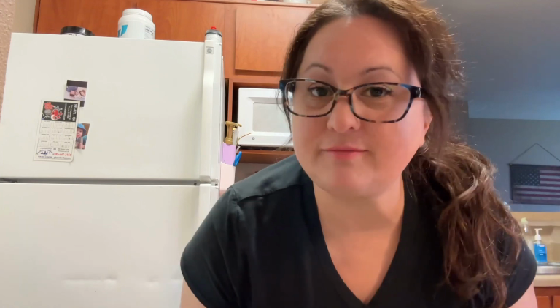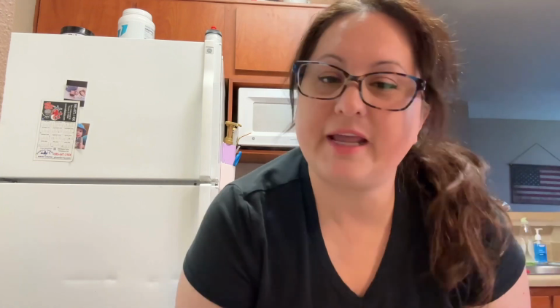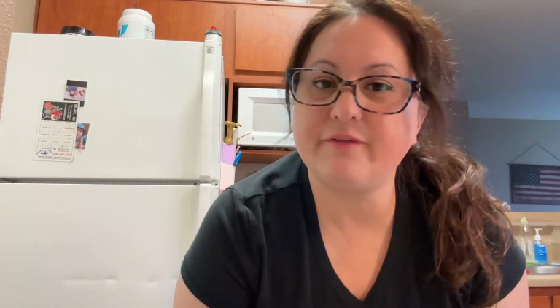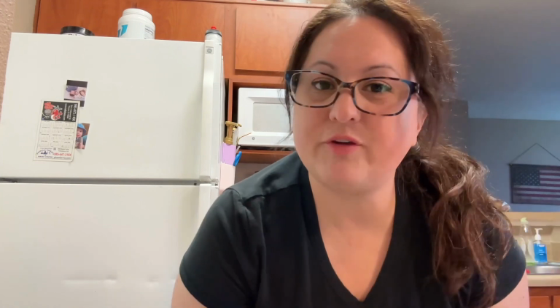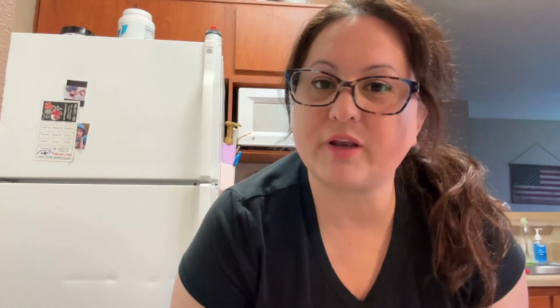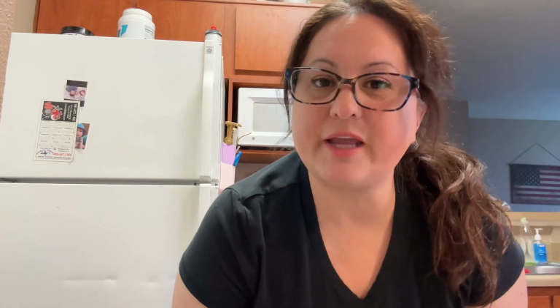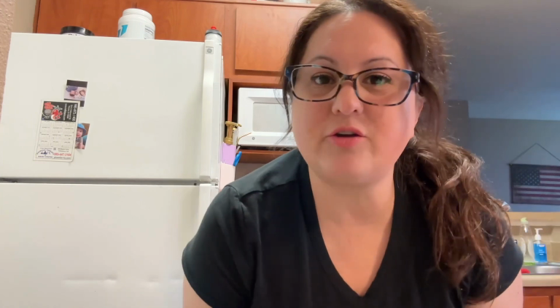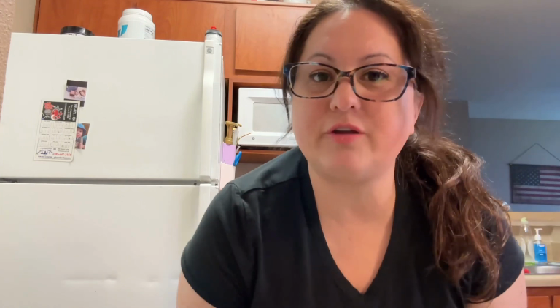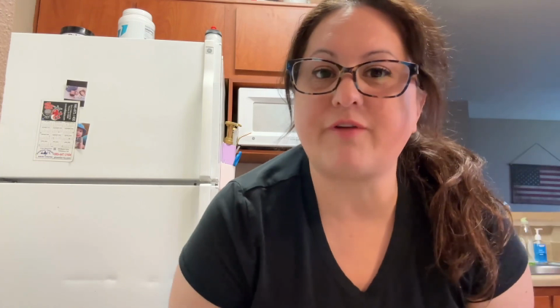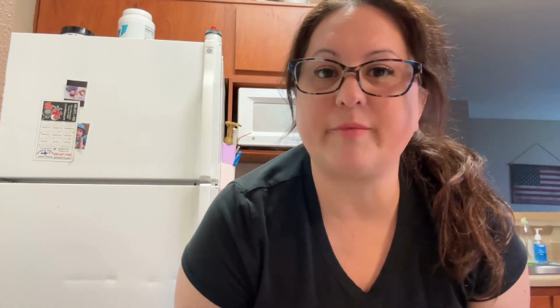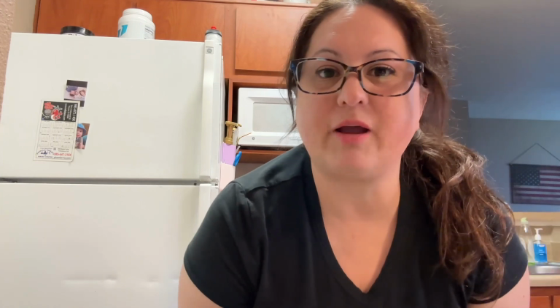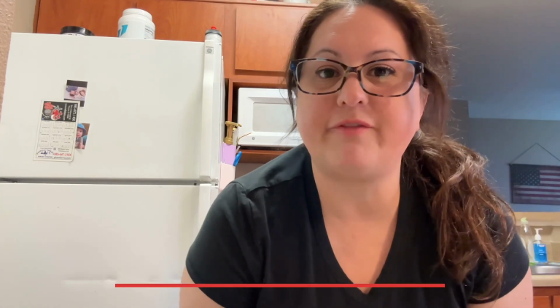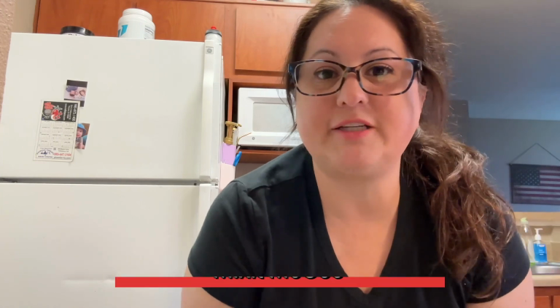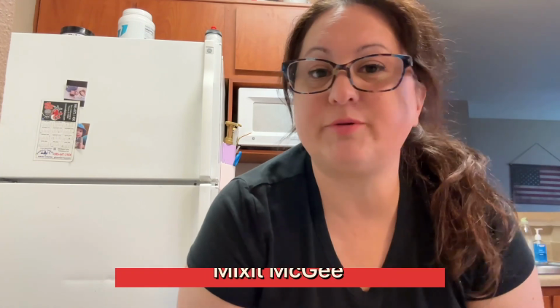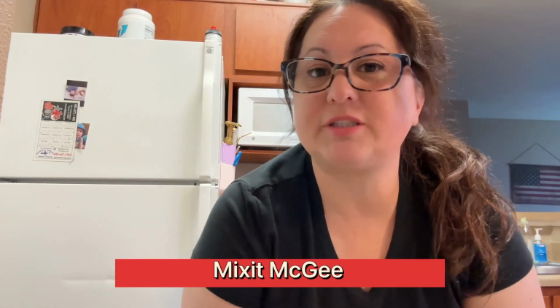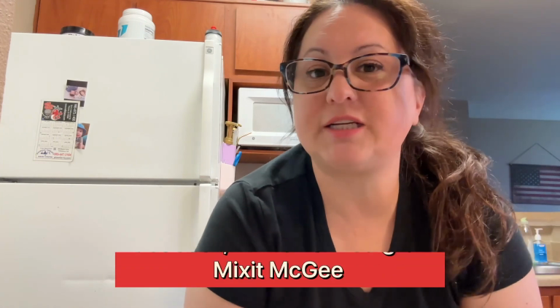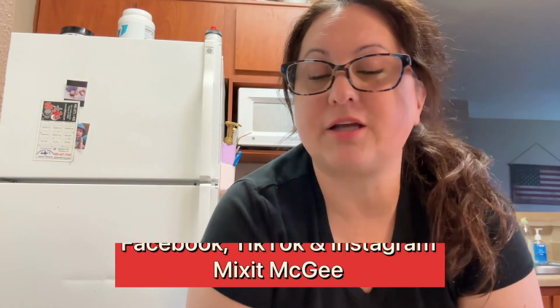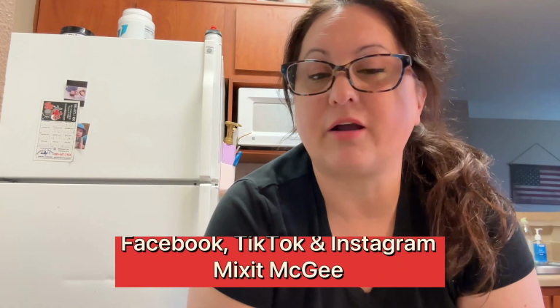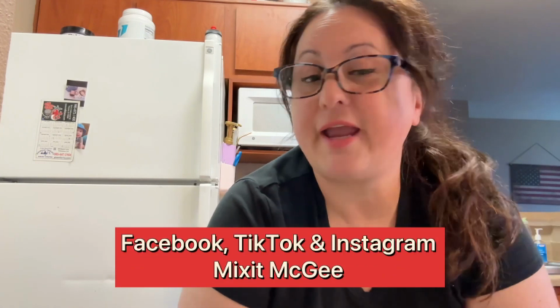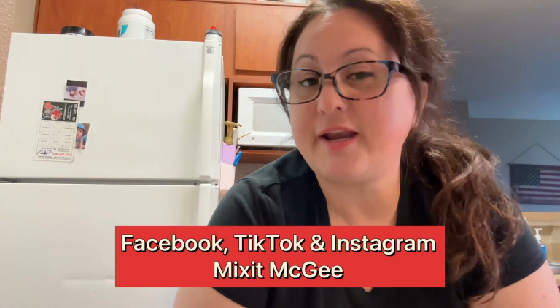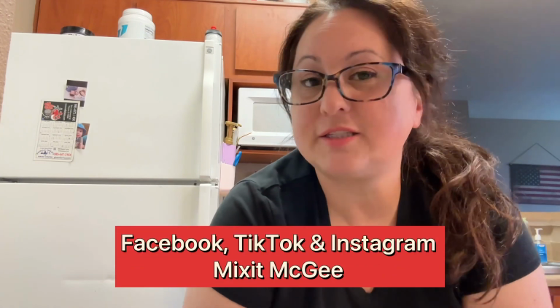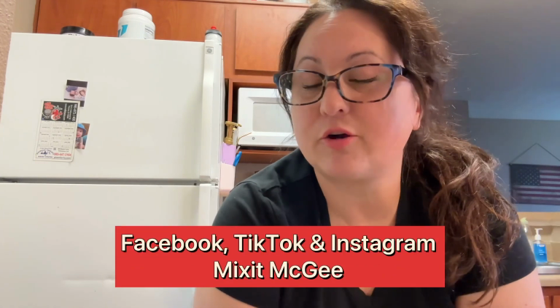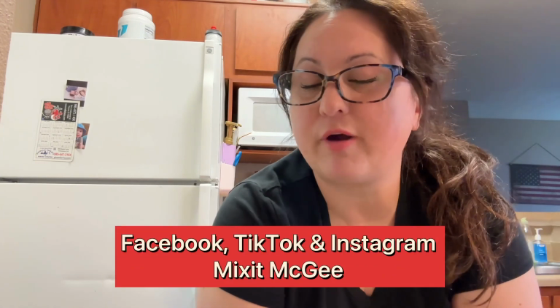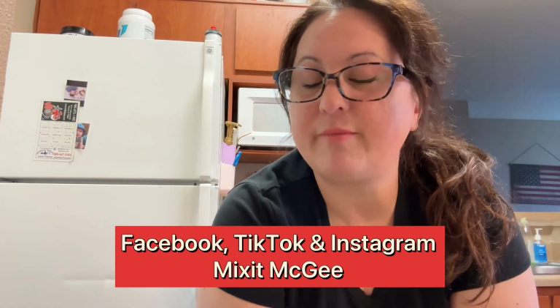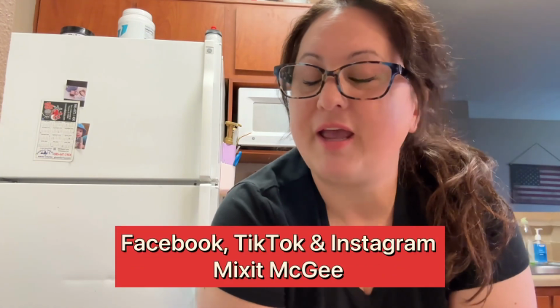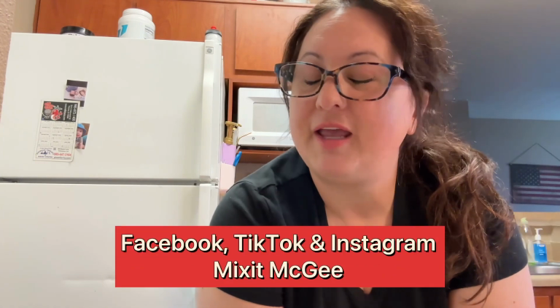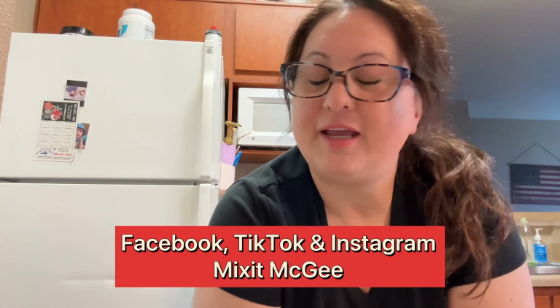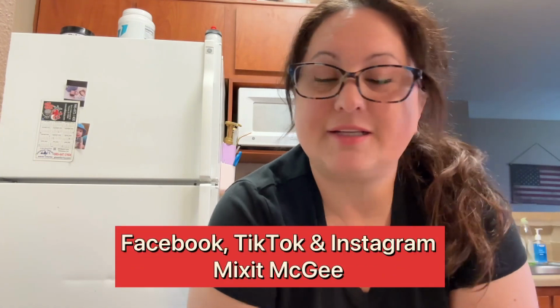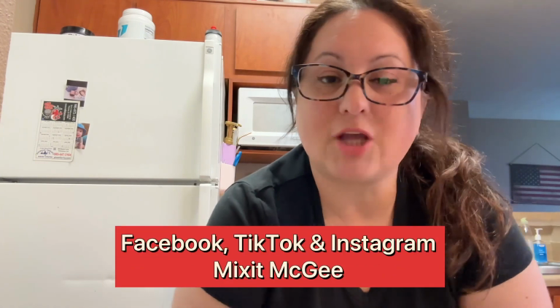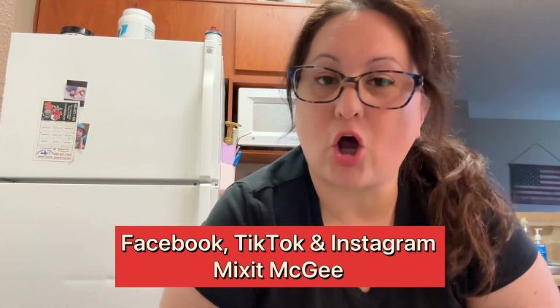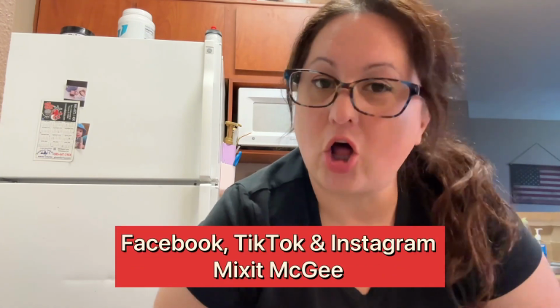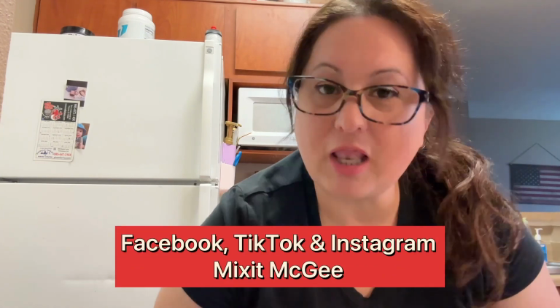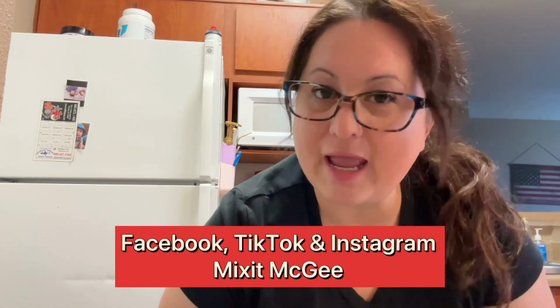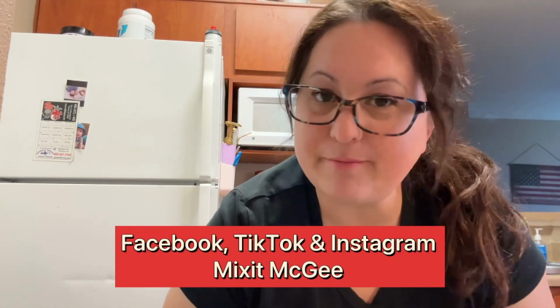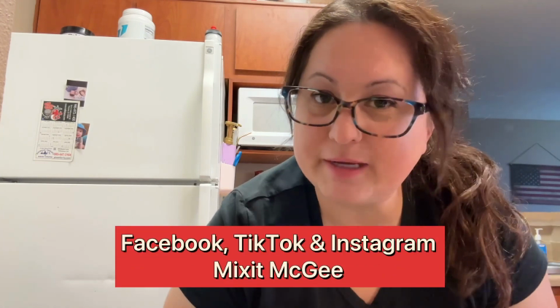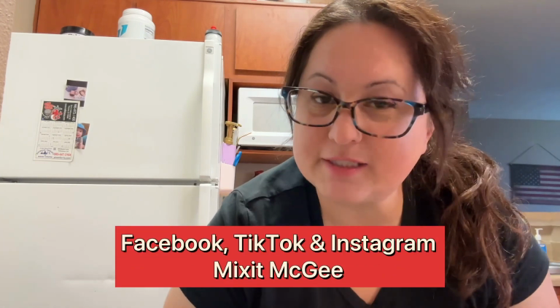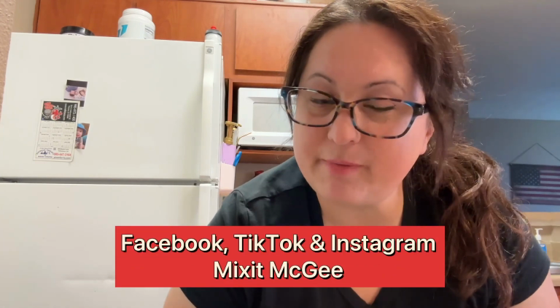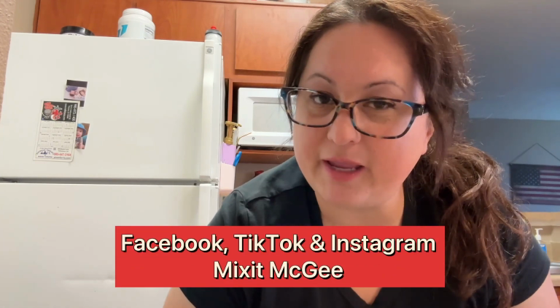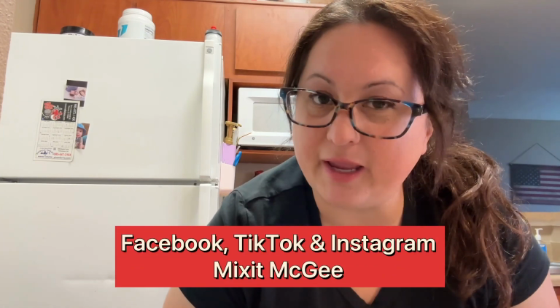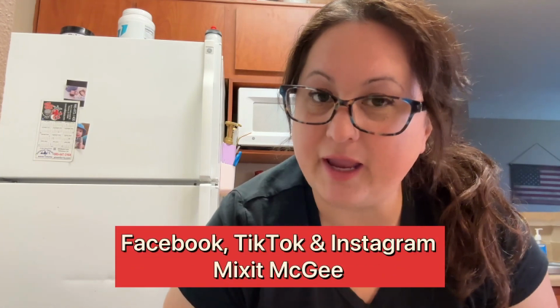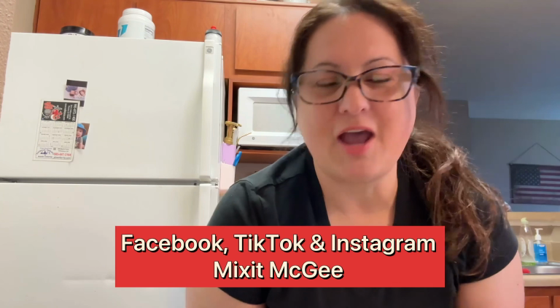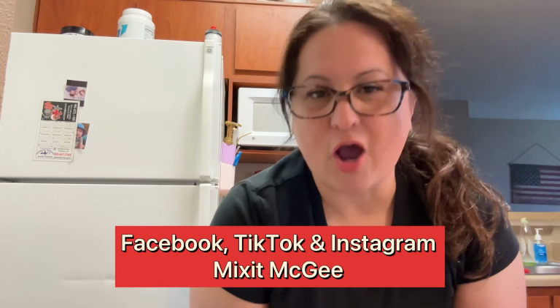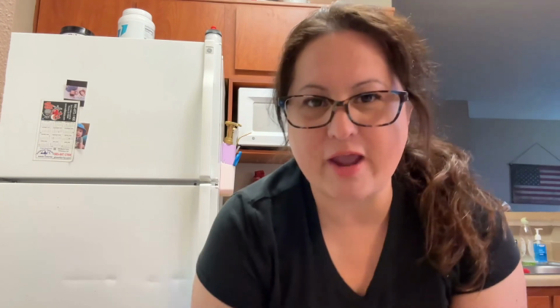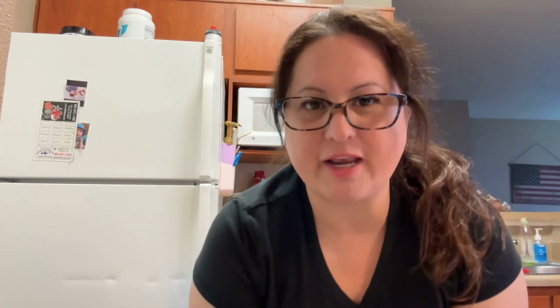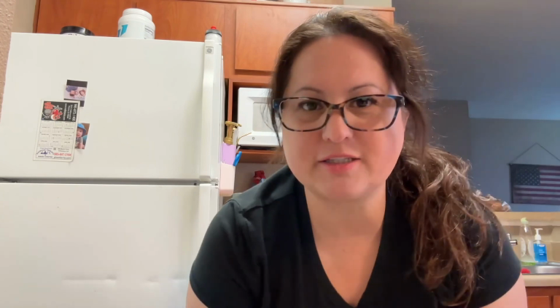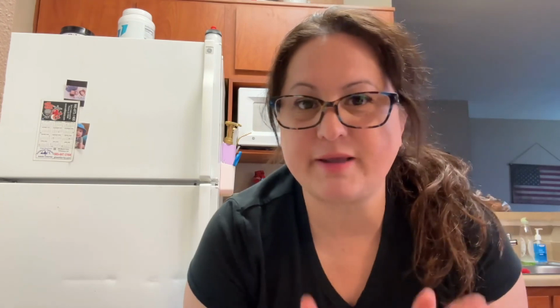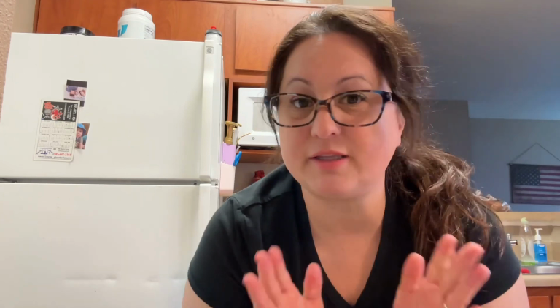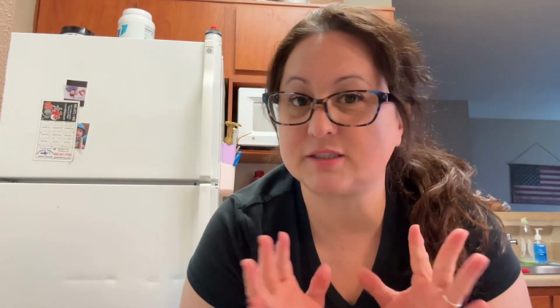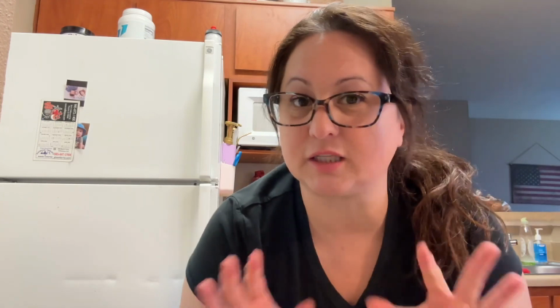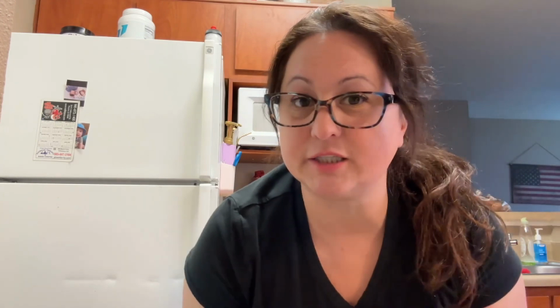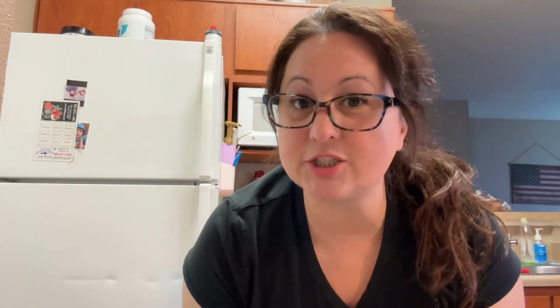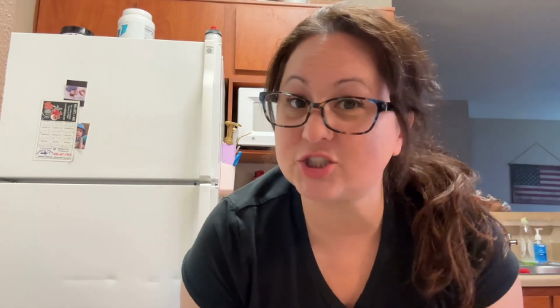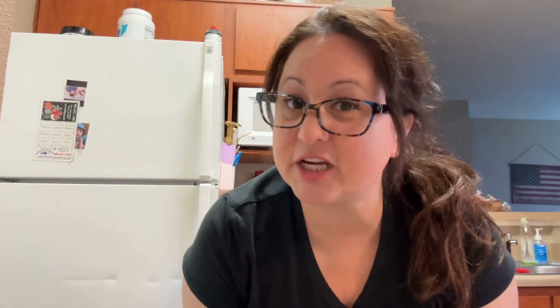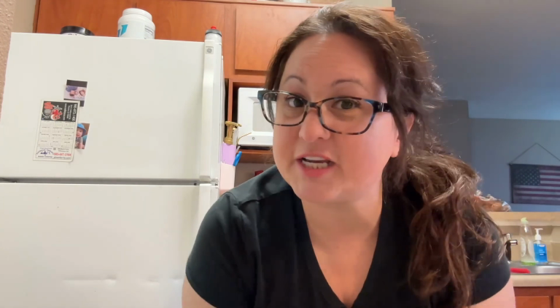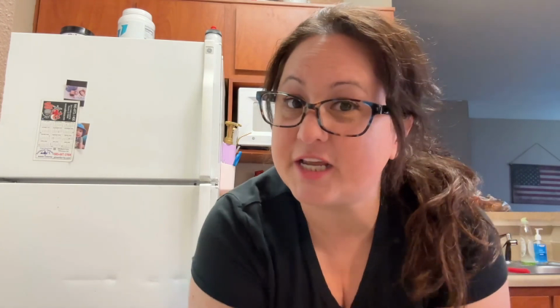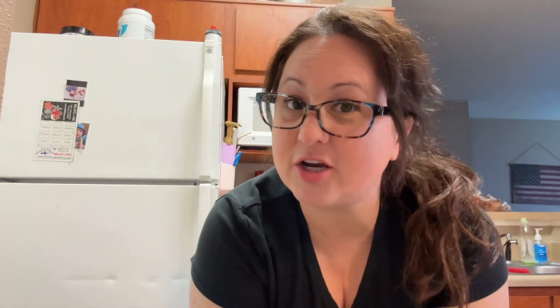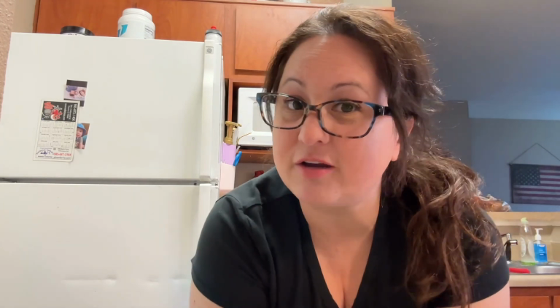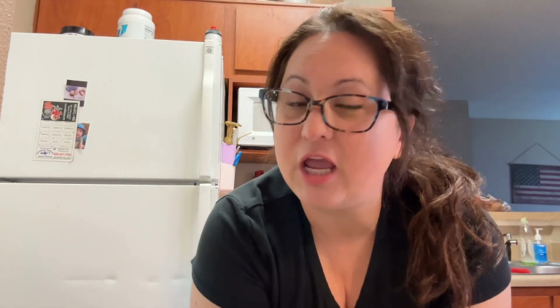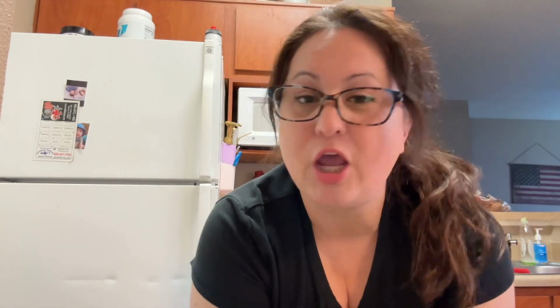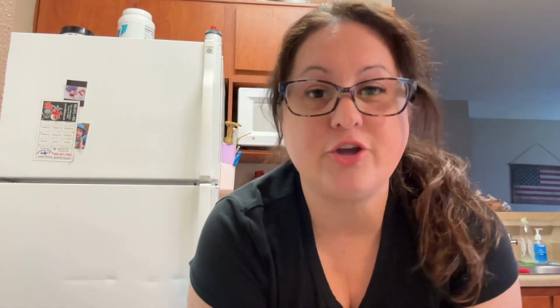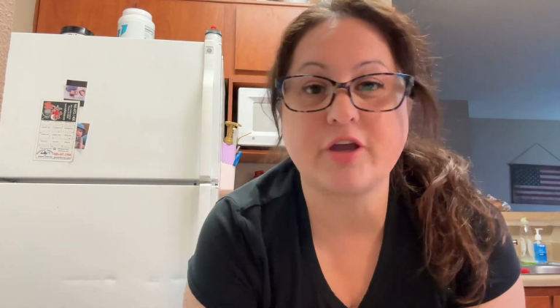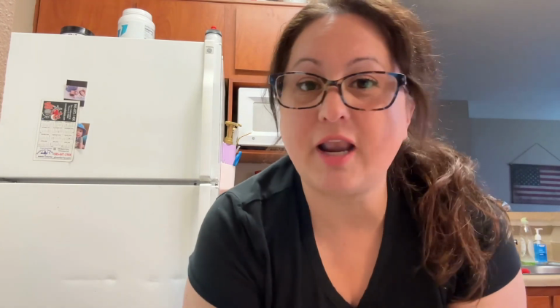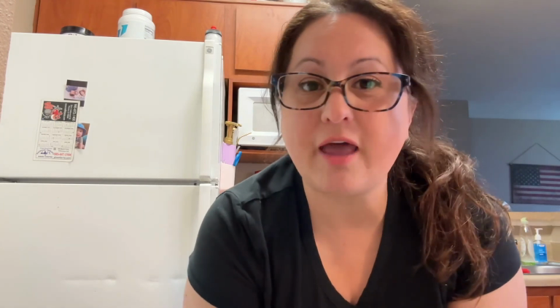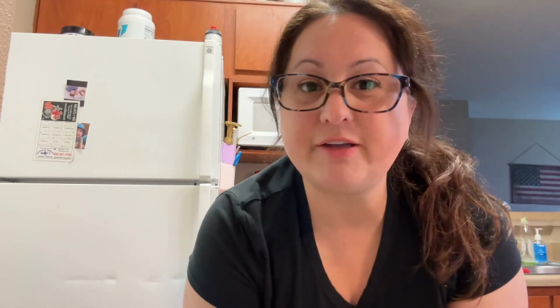If you would like, you can follow me on Facebook, TikTok, and Instagram — it's all at Mix It McGee. Okay, let's make this delicious chicken dinner. You're going to love it.